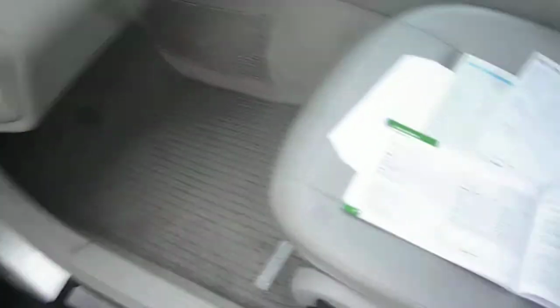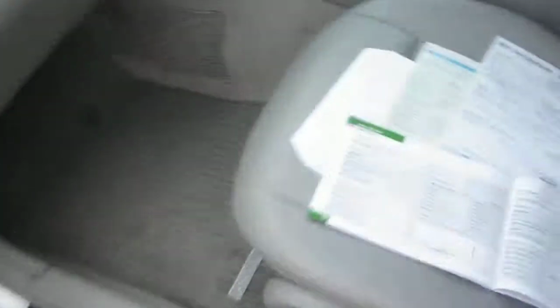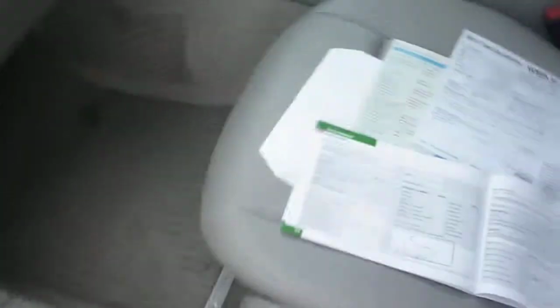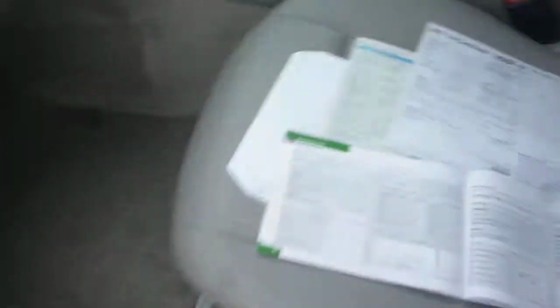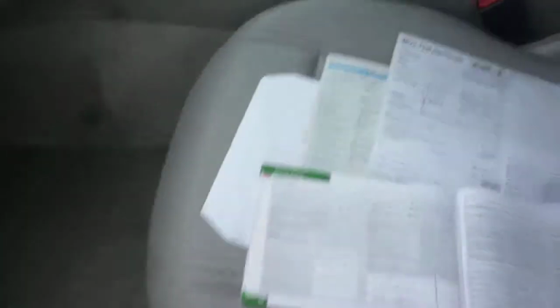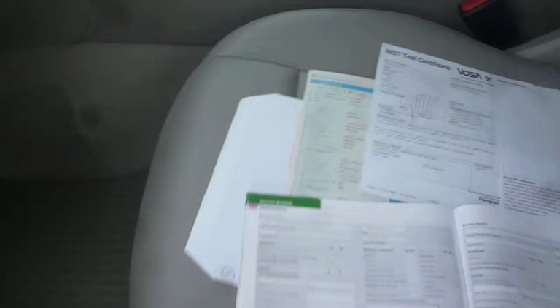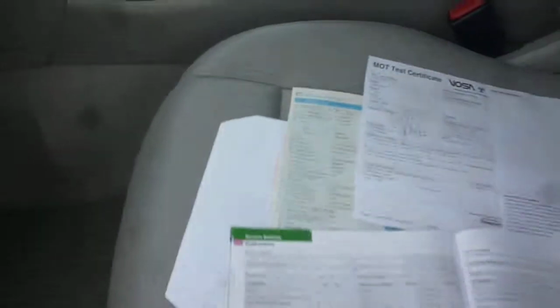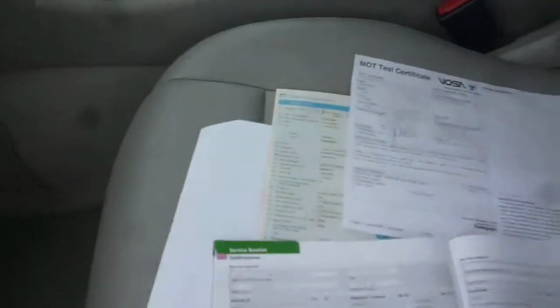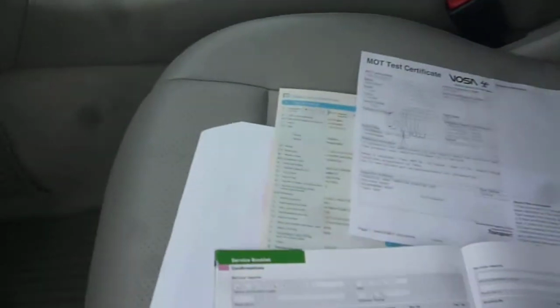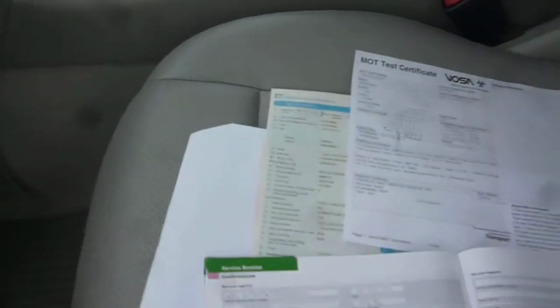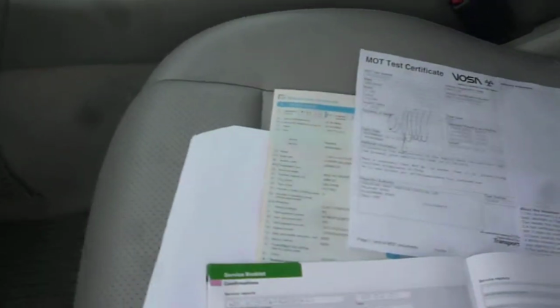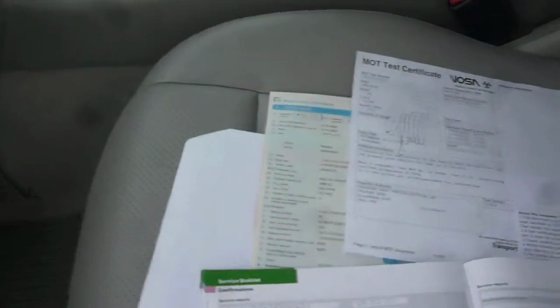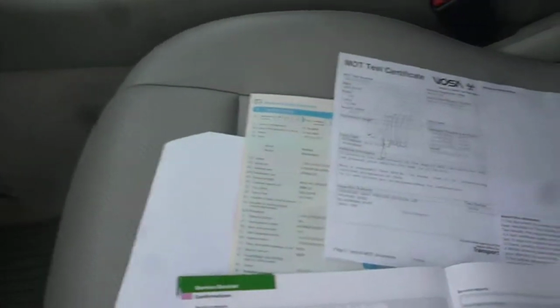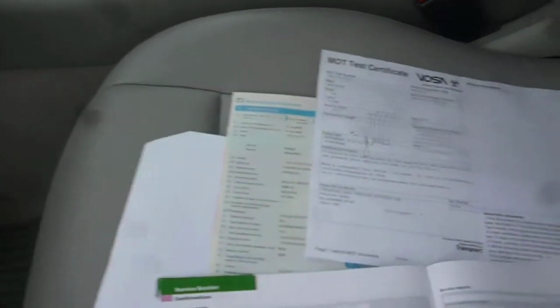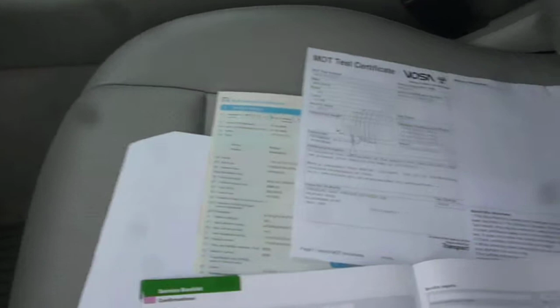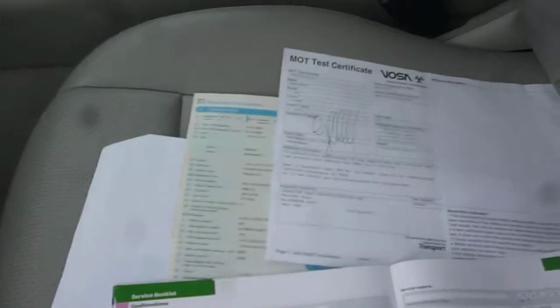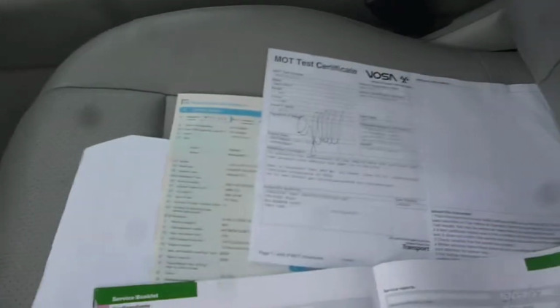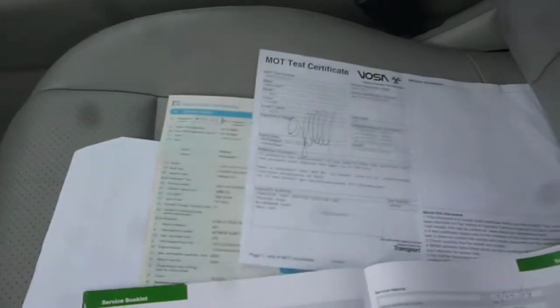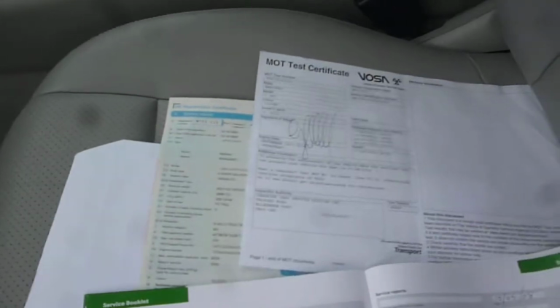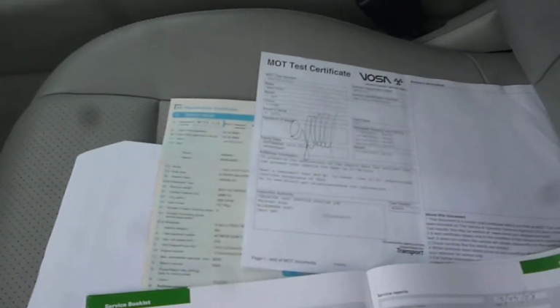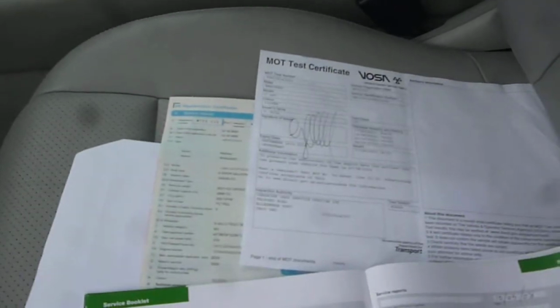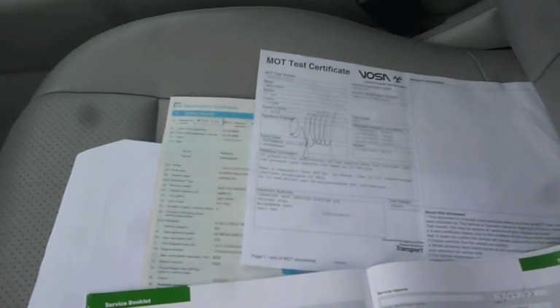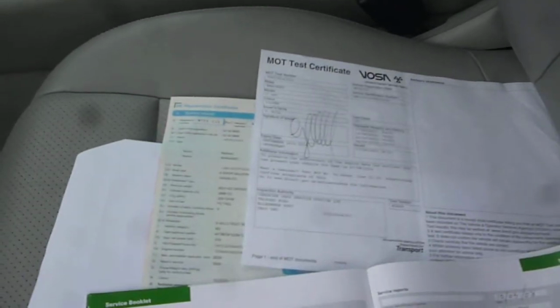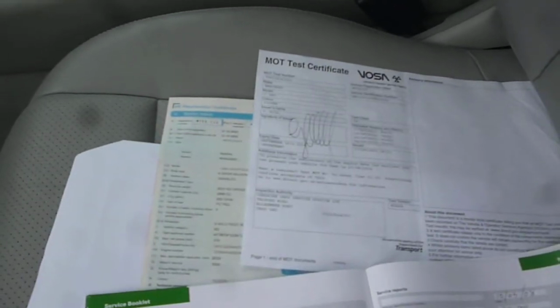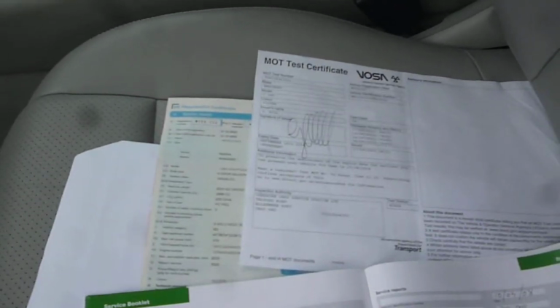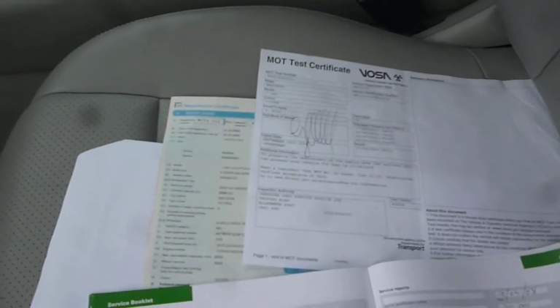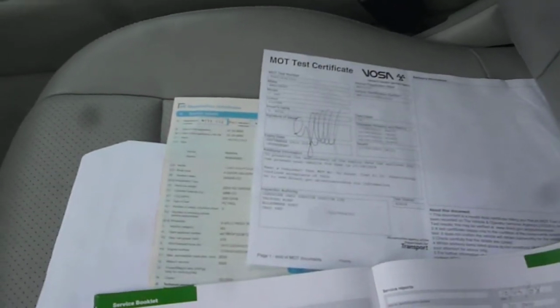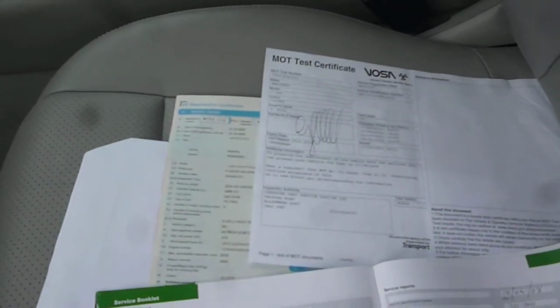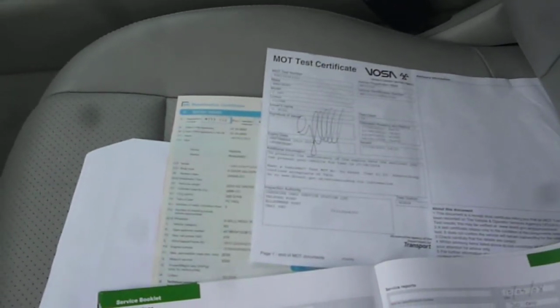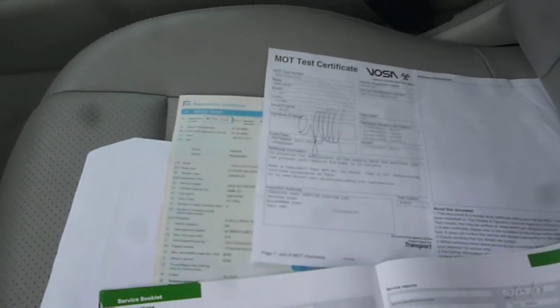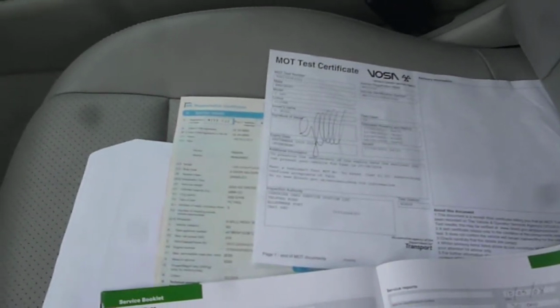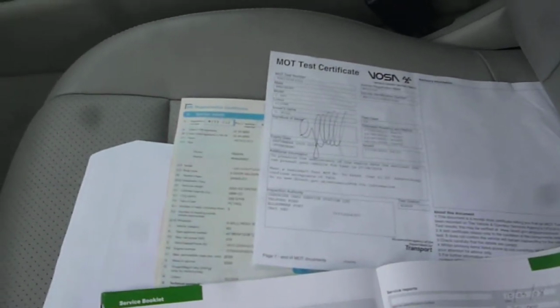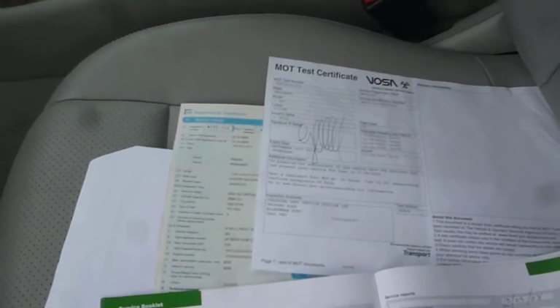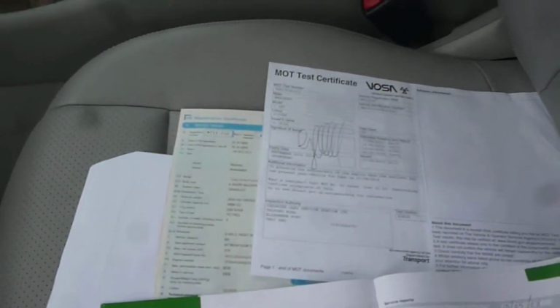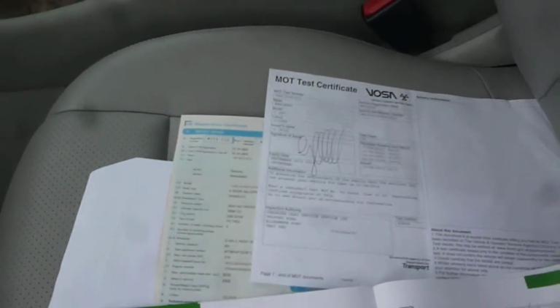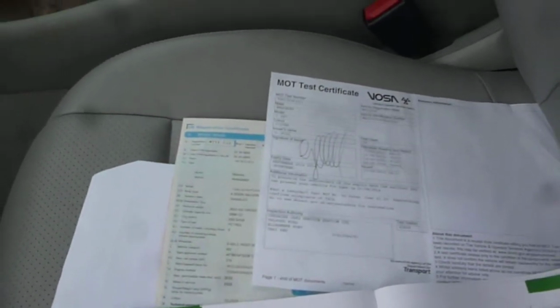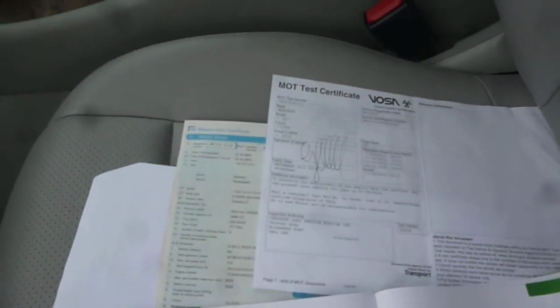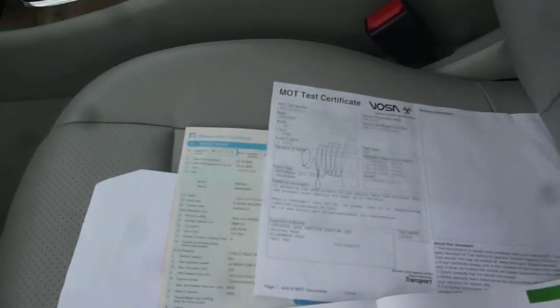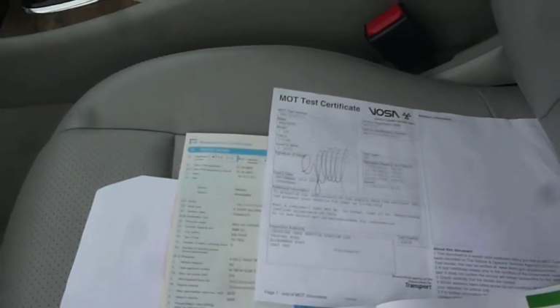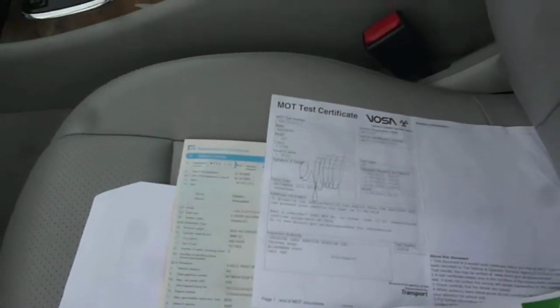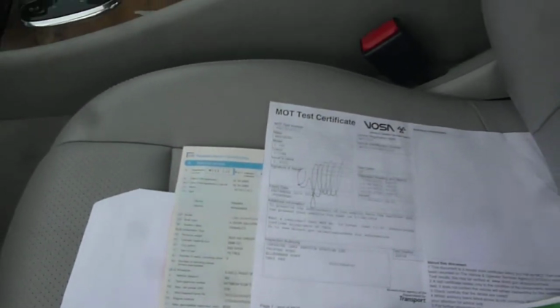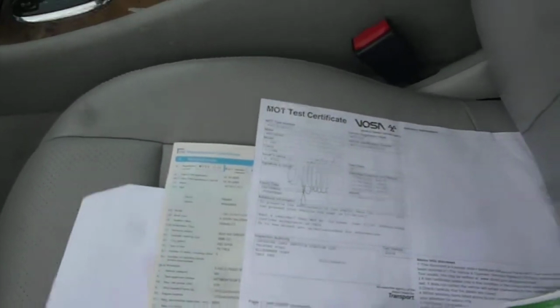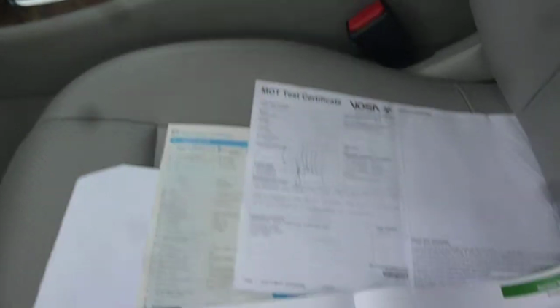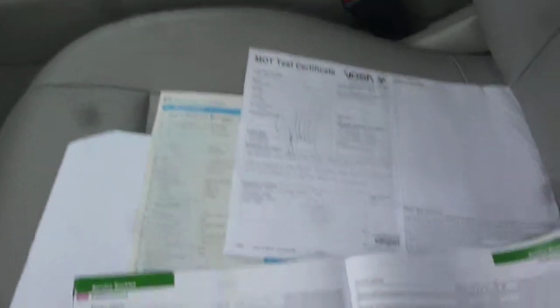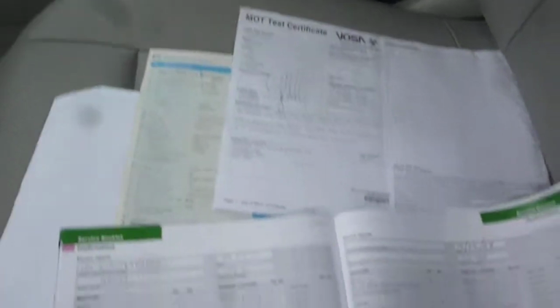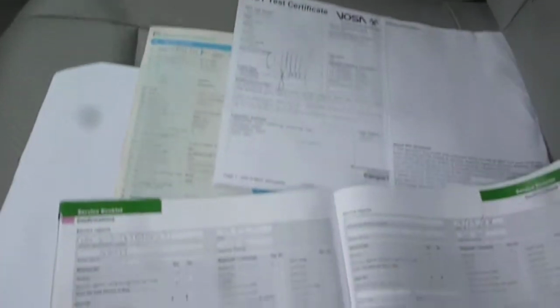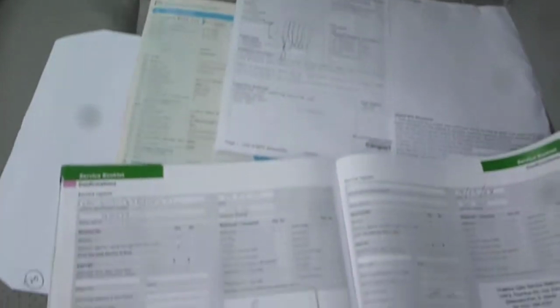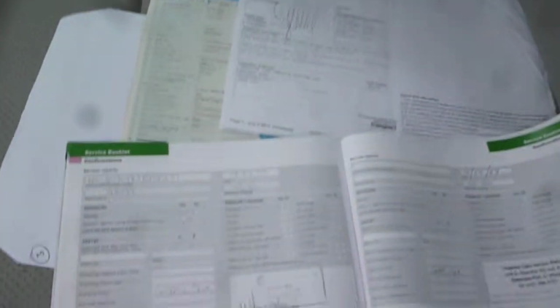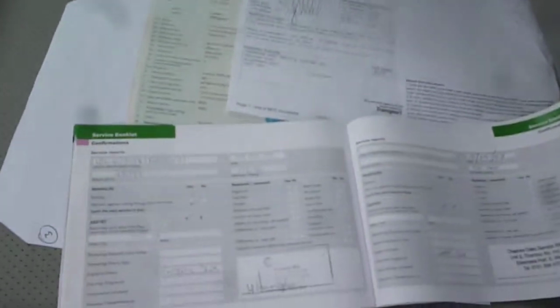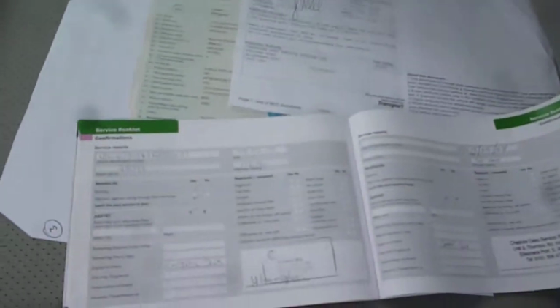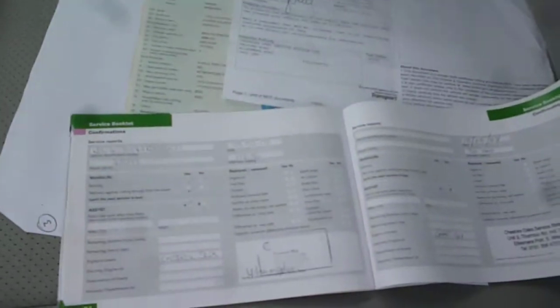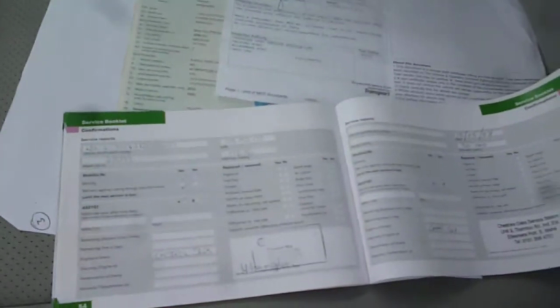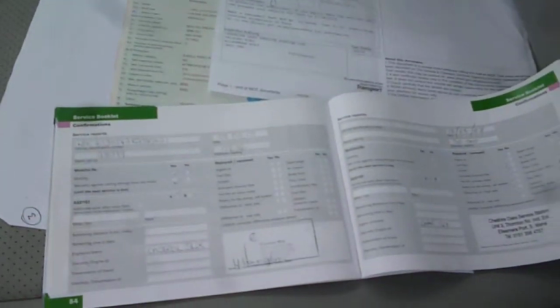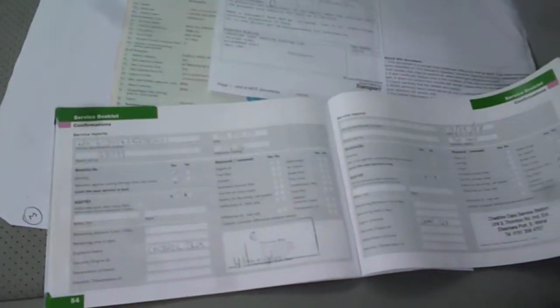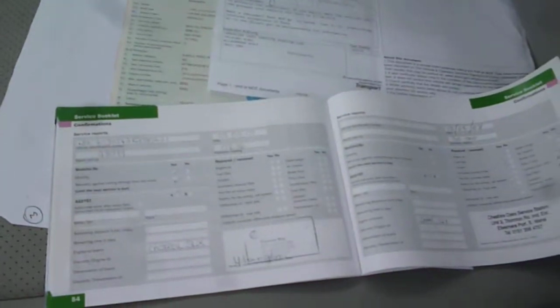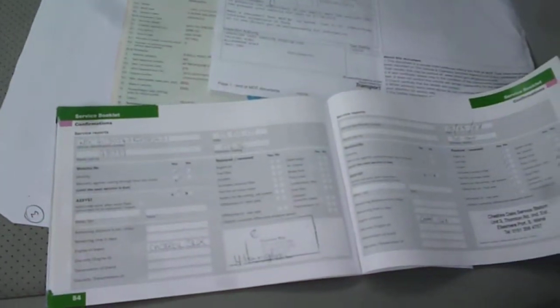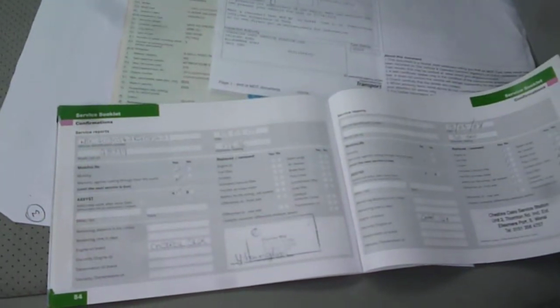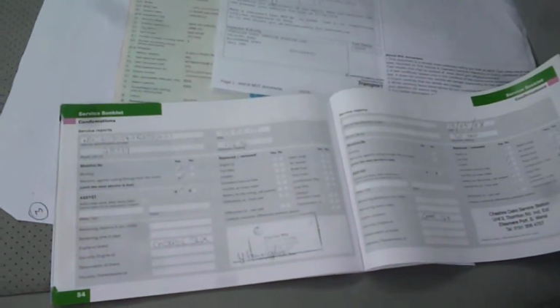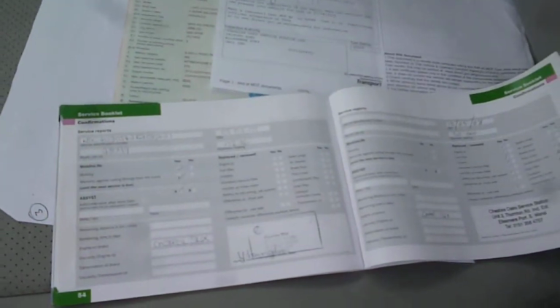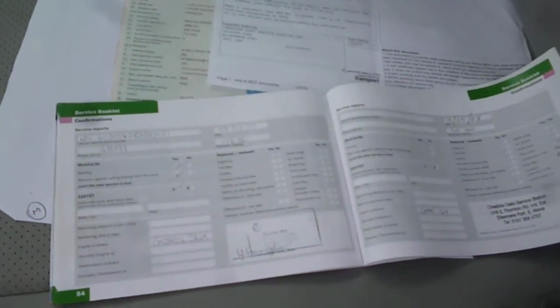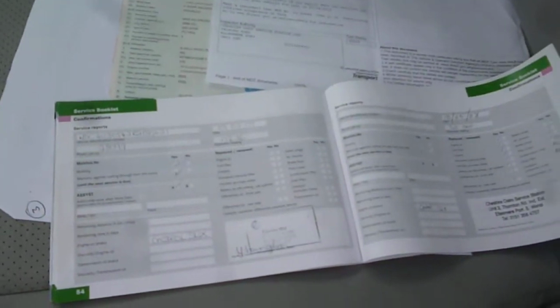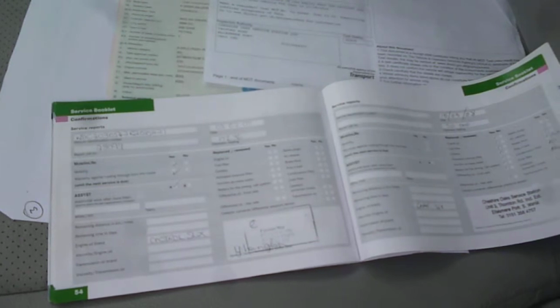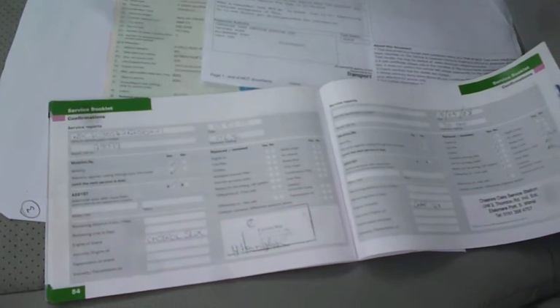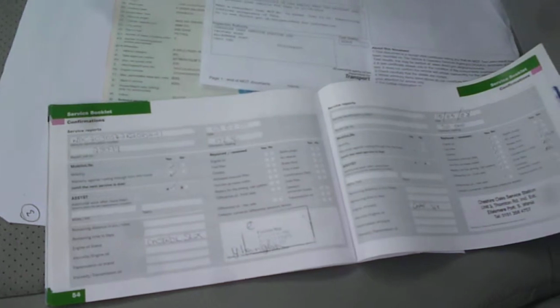The log book is present, as is the MOT valid until the 26th of September this year, and service stamps as per the written description.